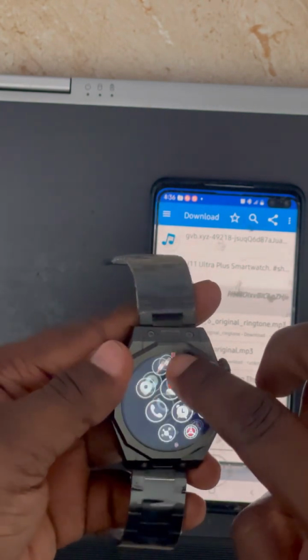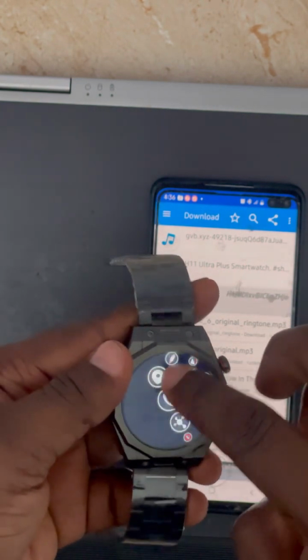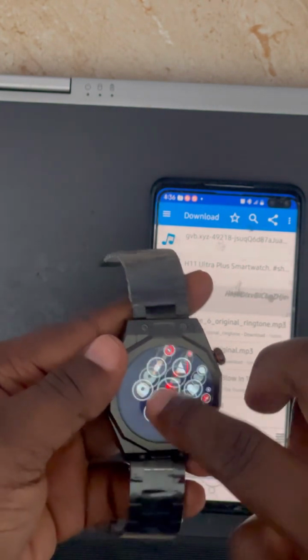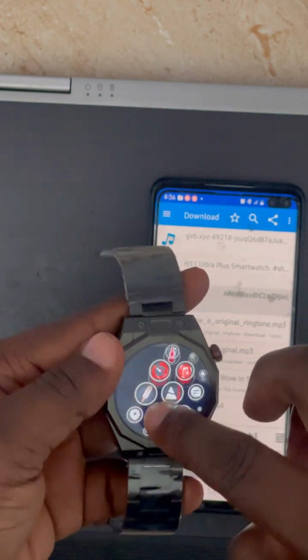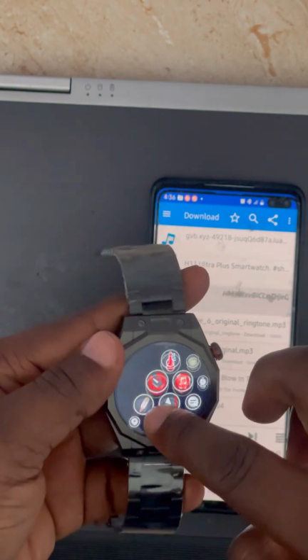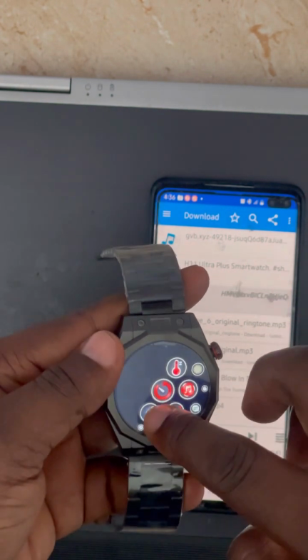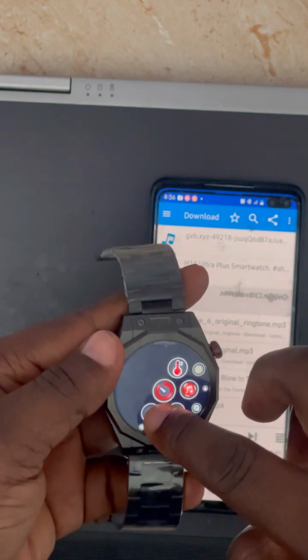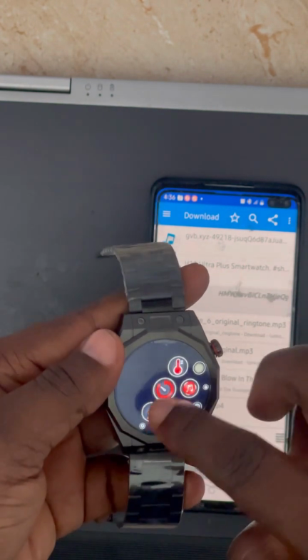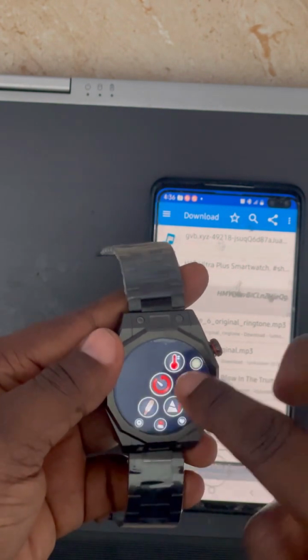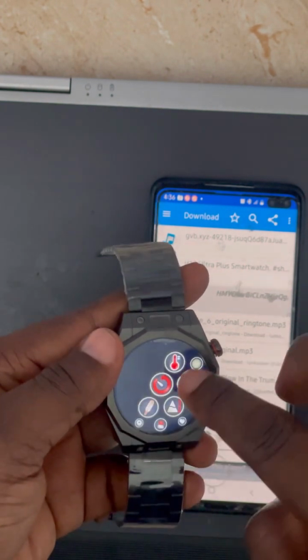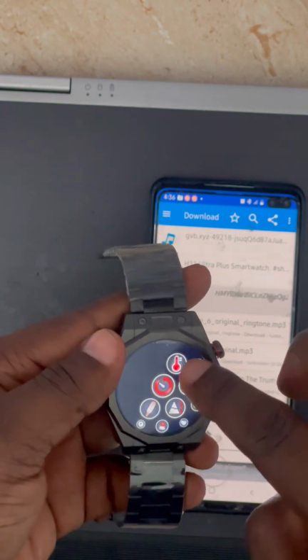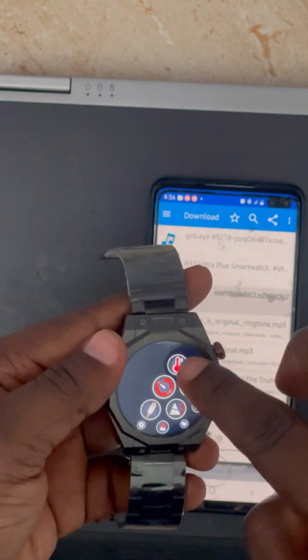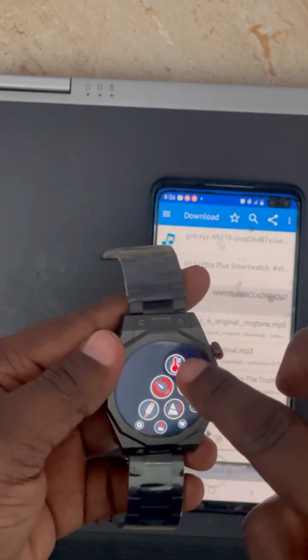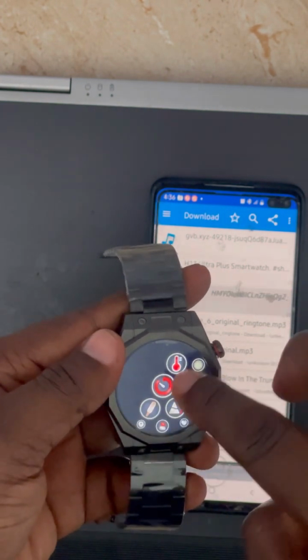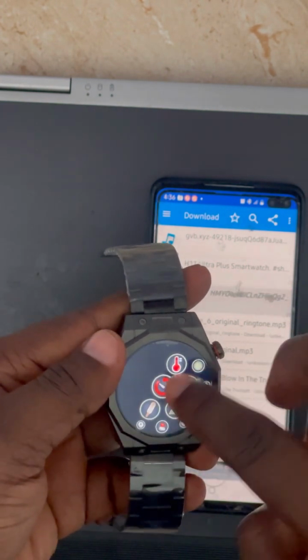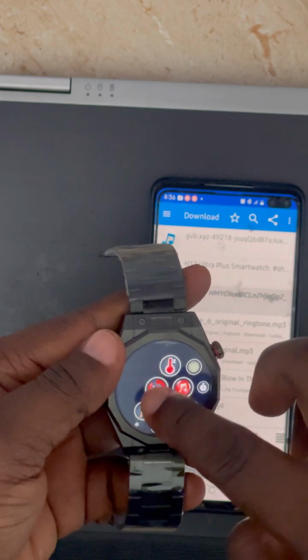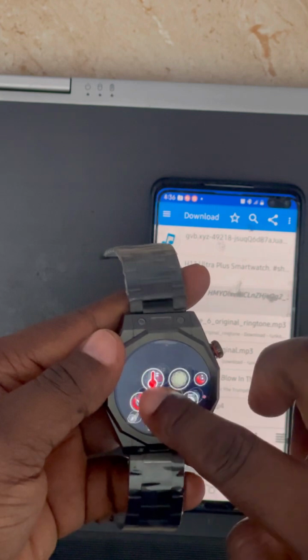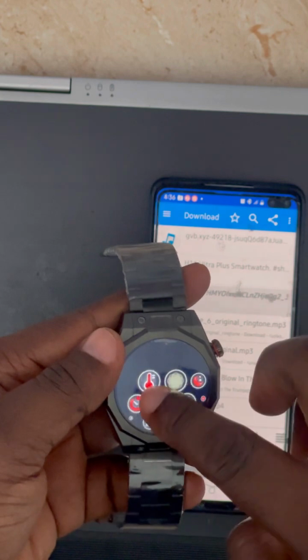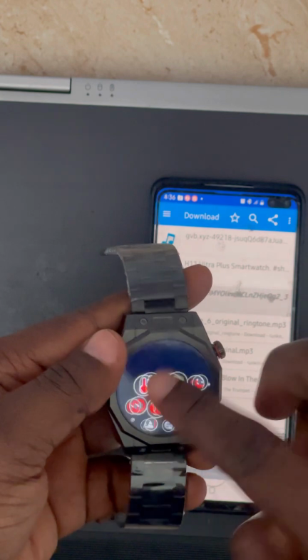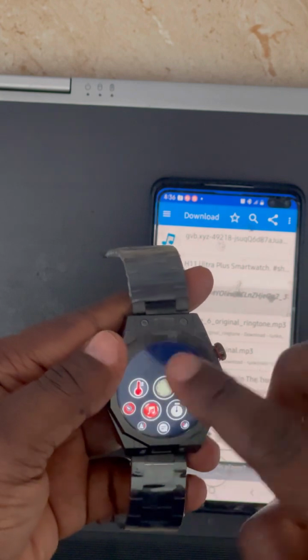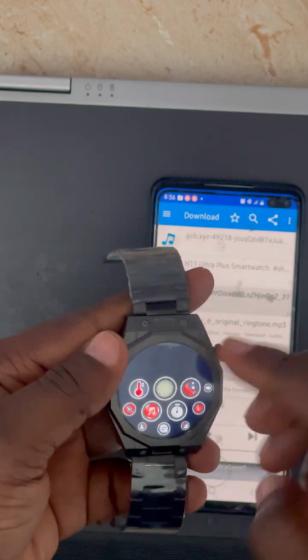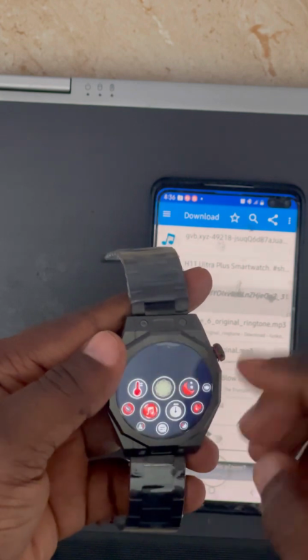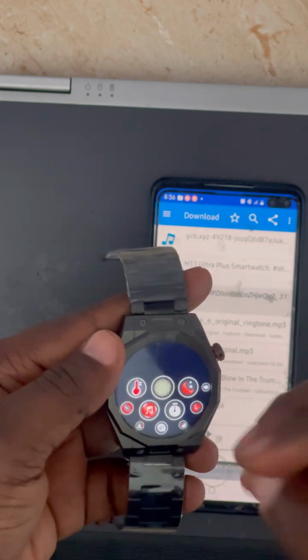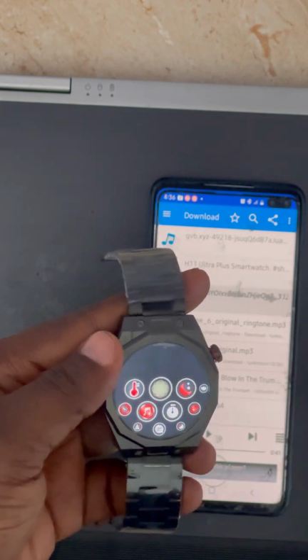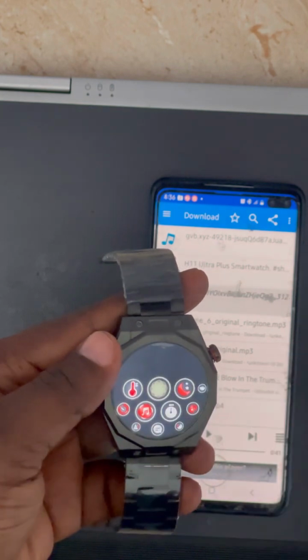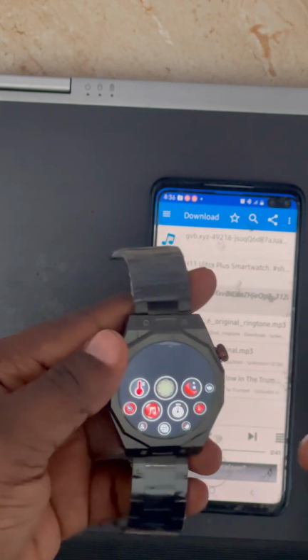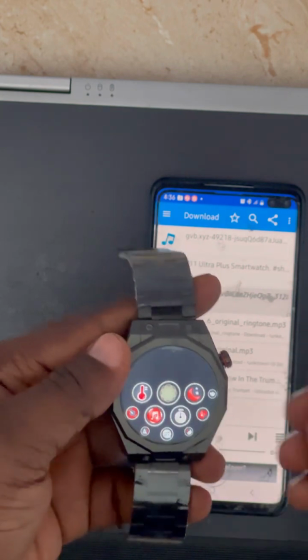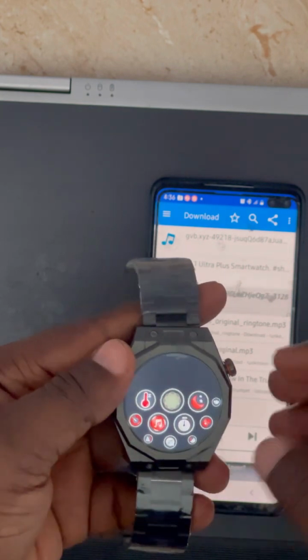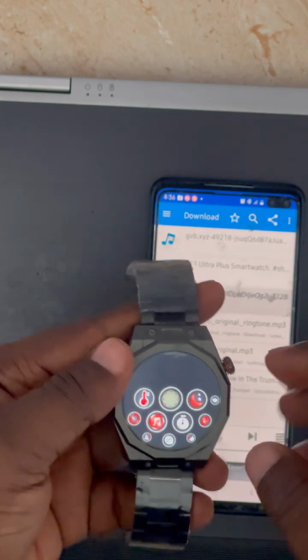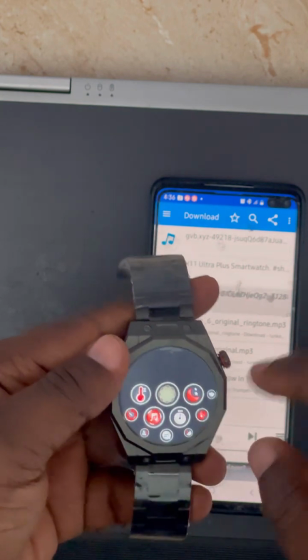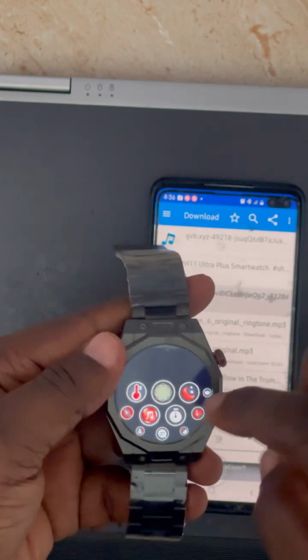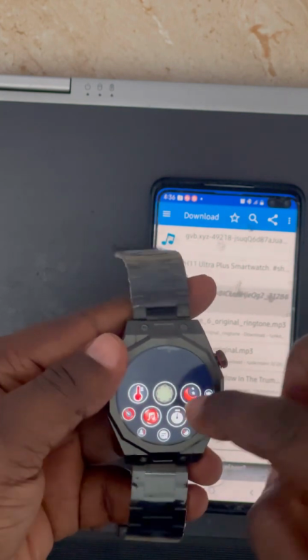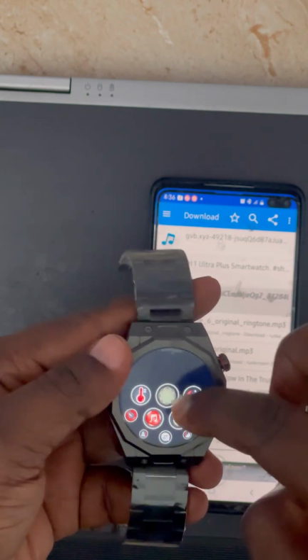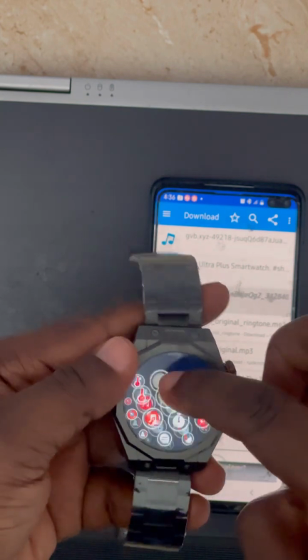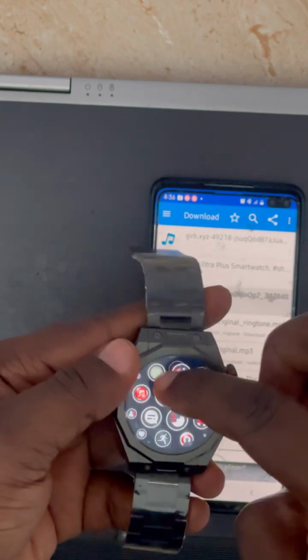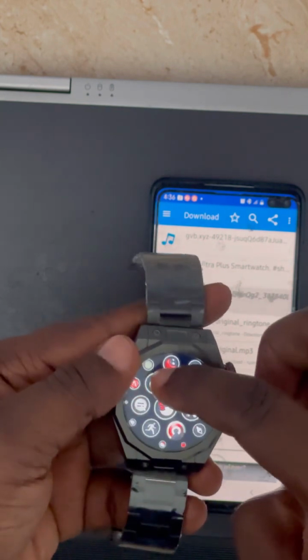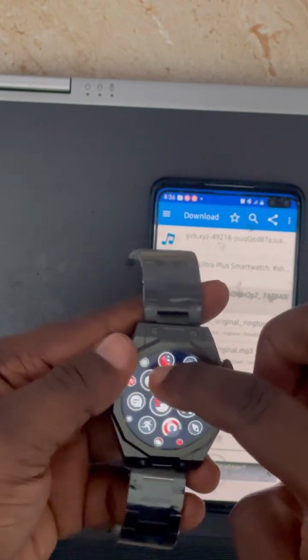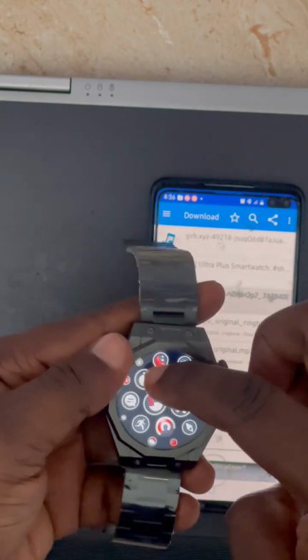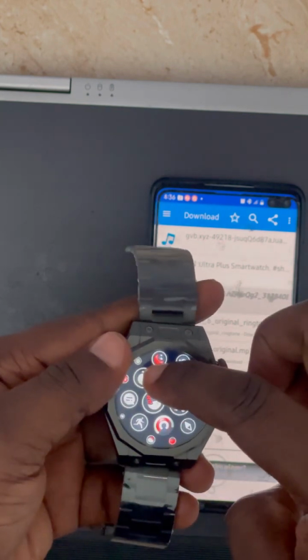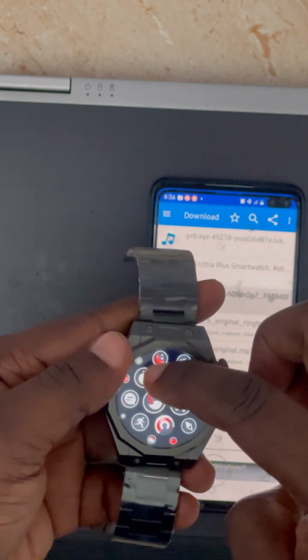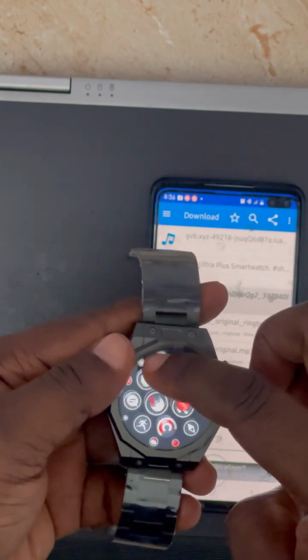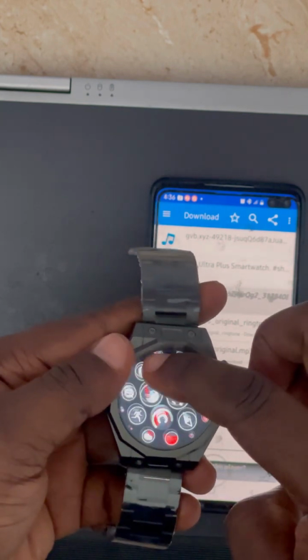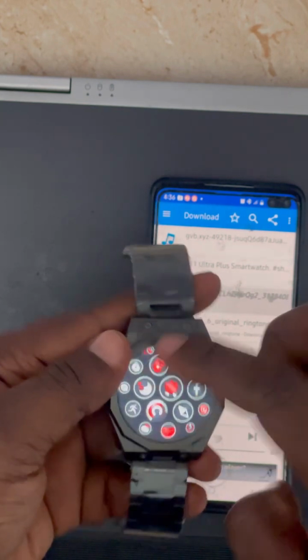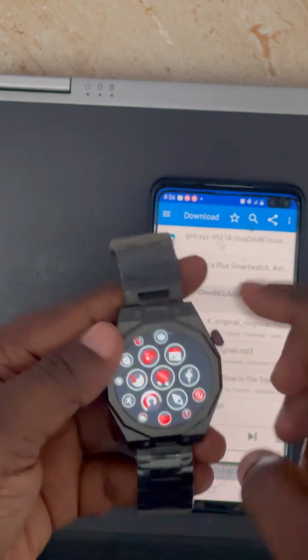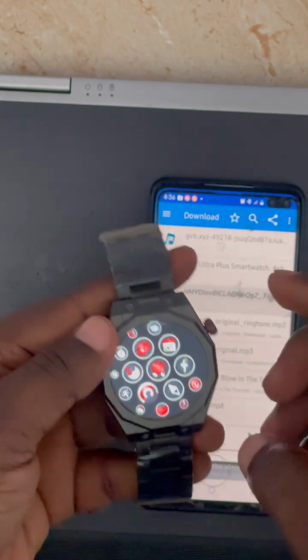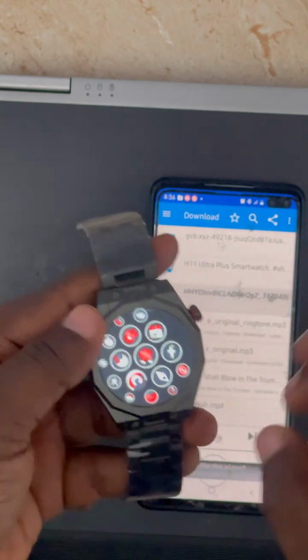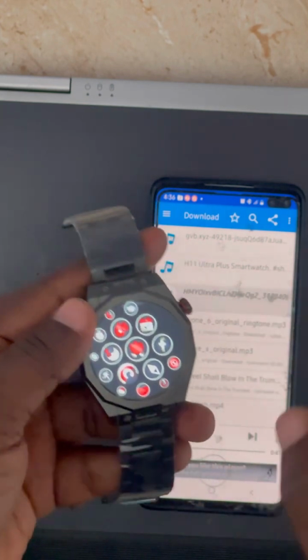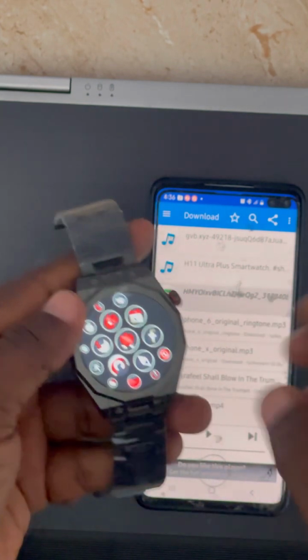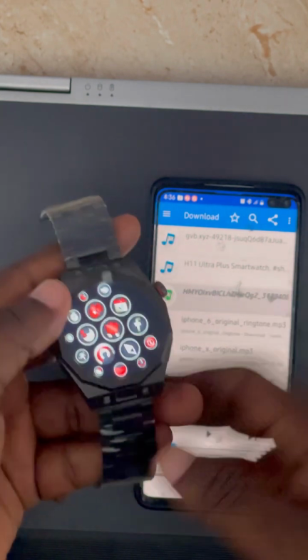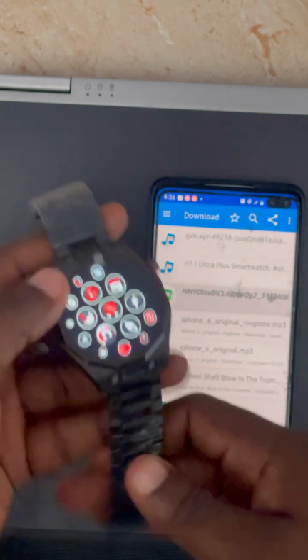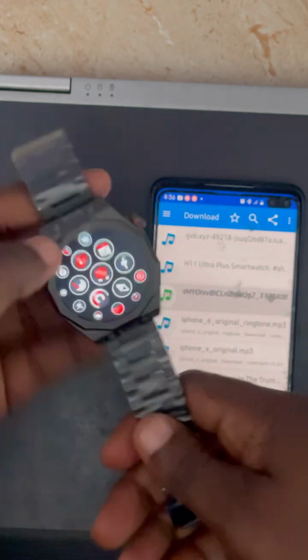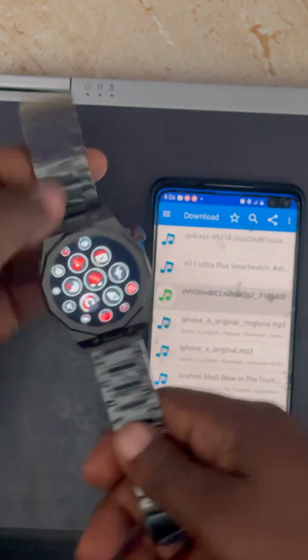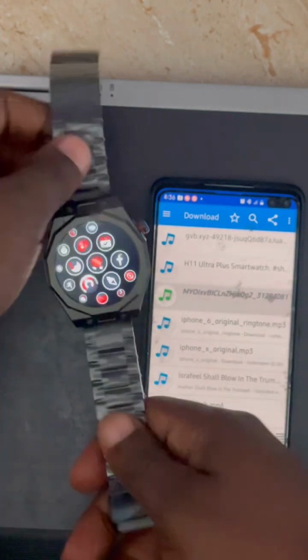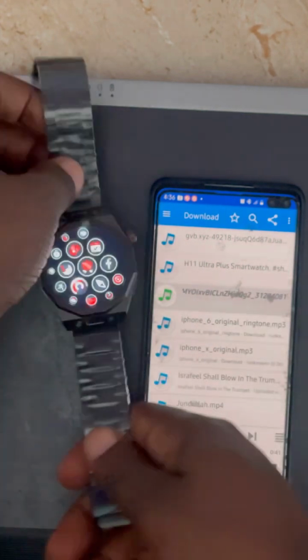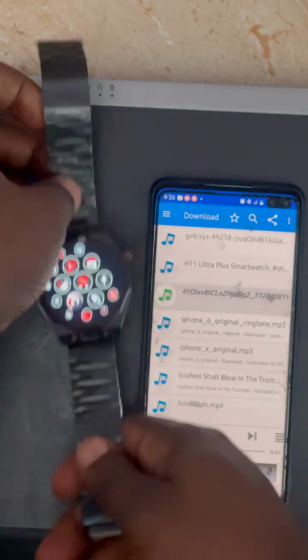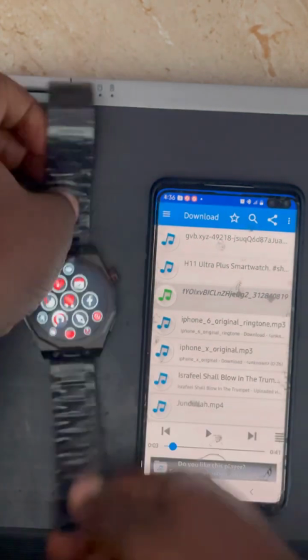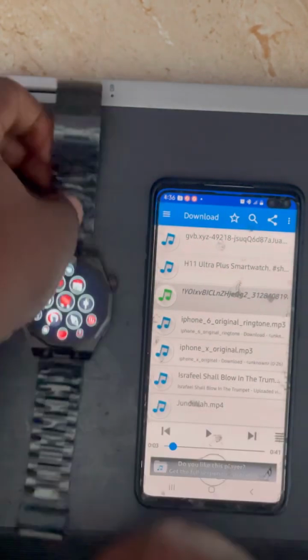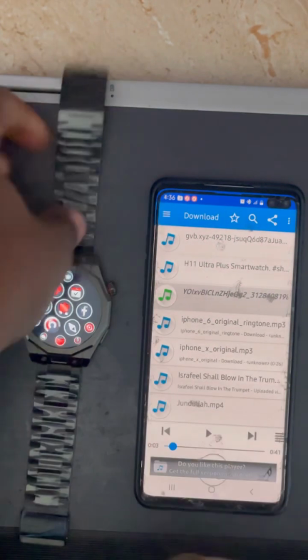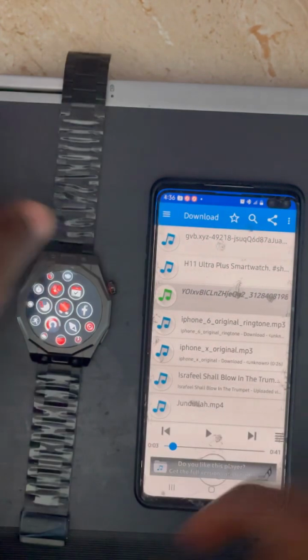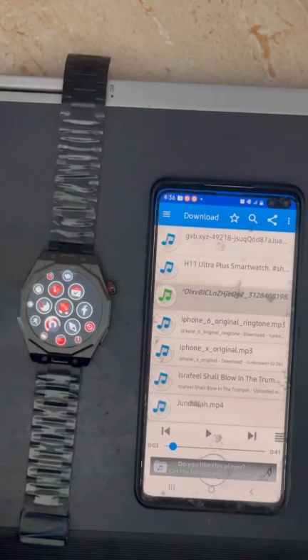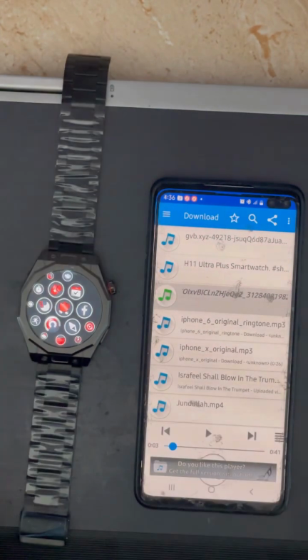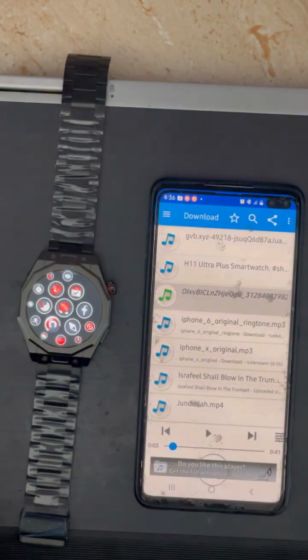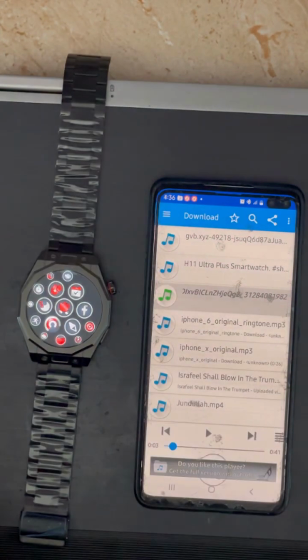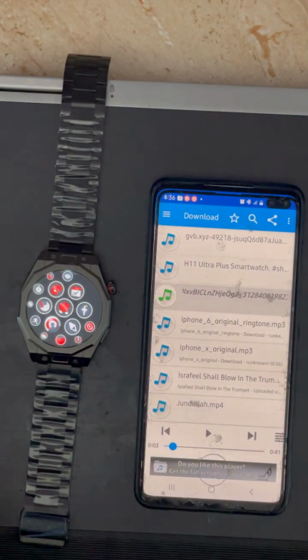You can also check your blood pressure on the watch, though it's not fully accurate. Thank you very much and have a wonderful day.